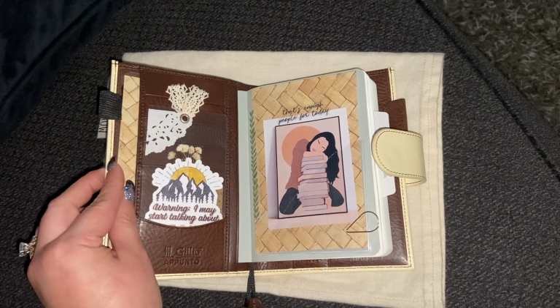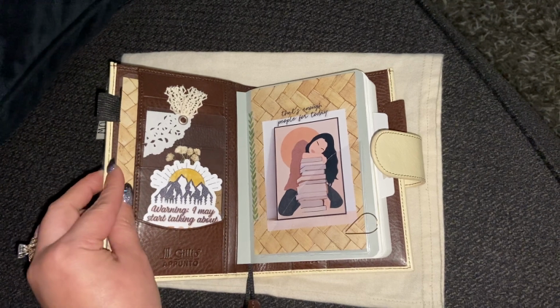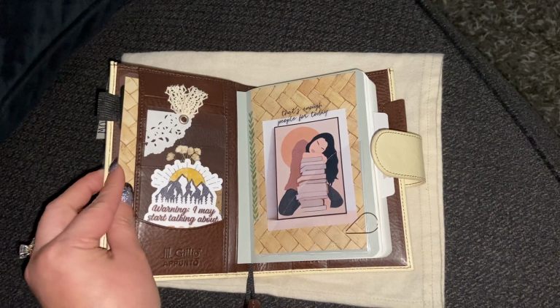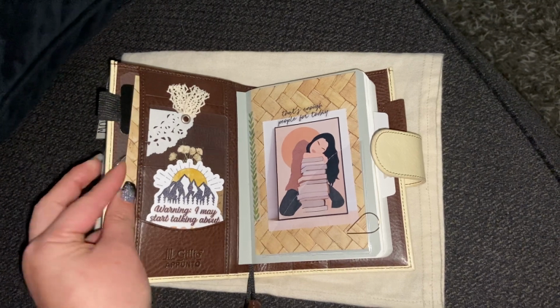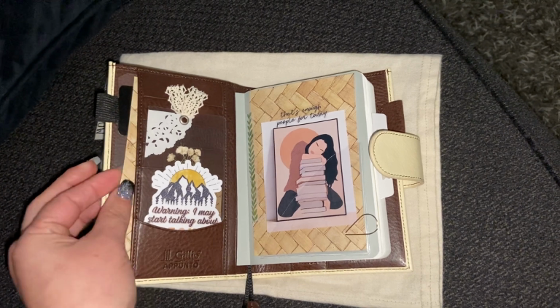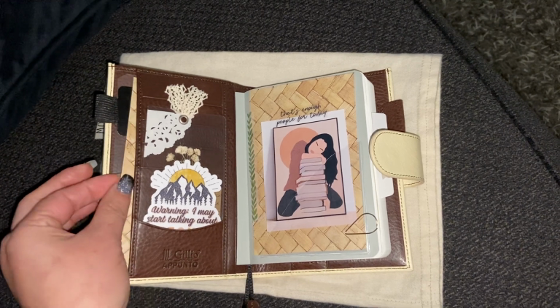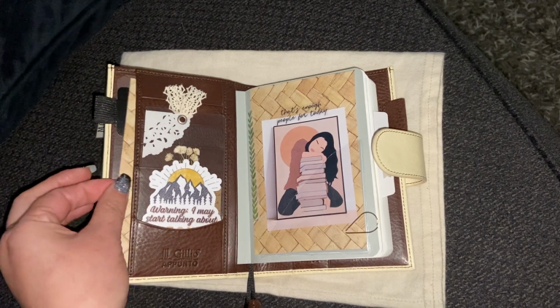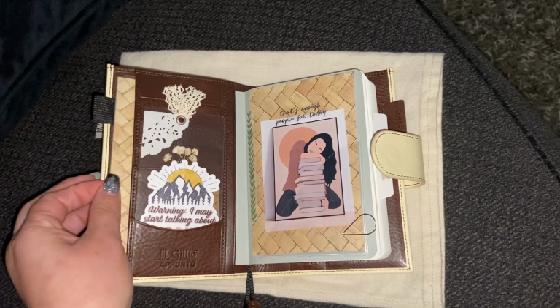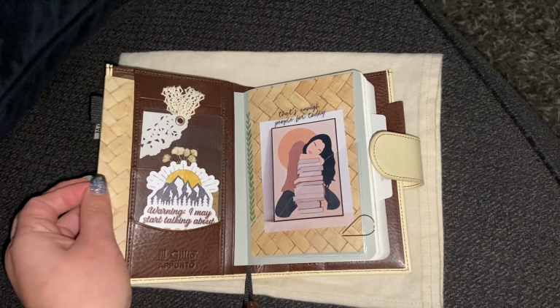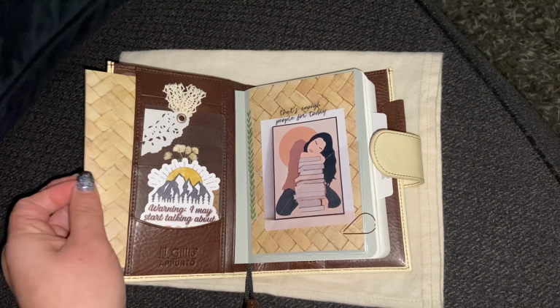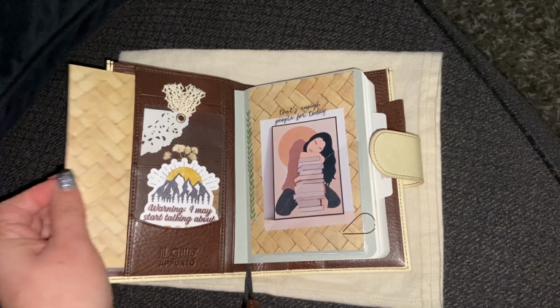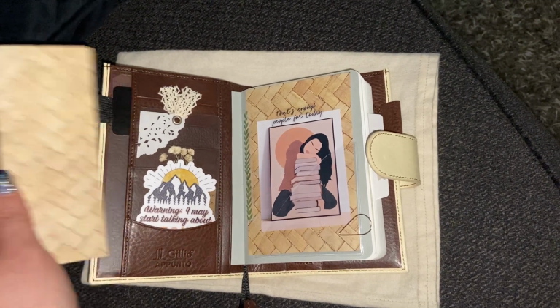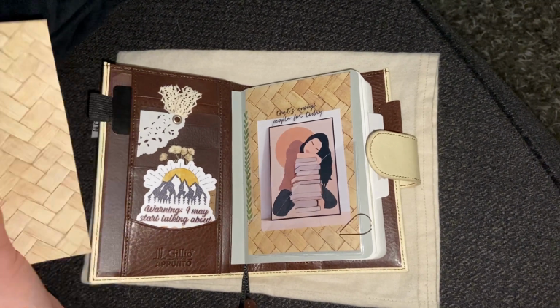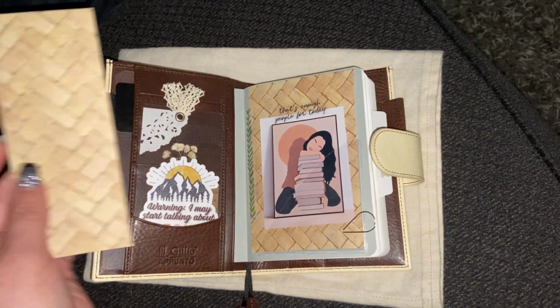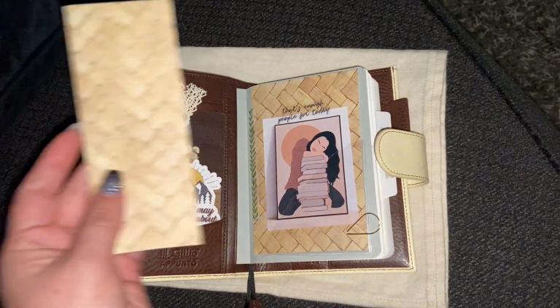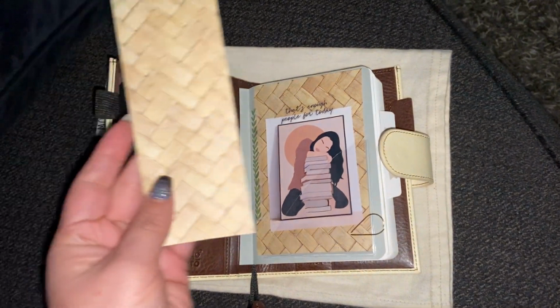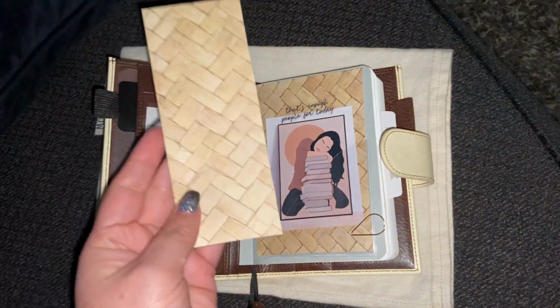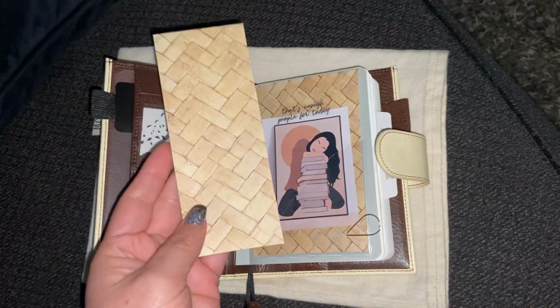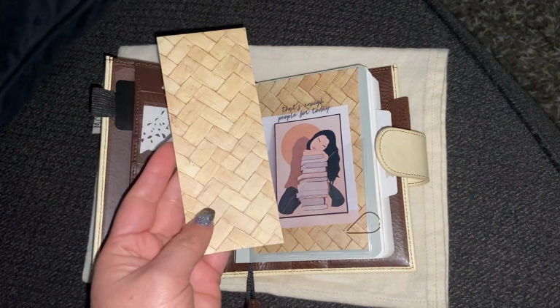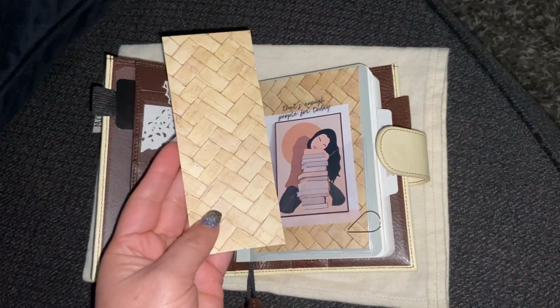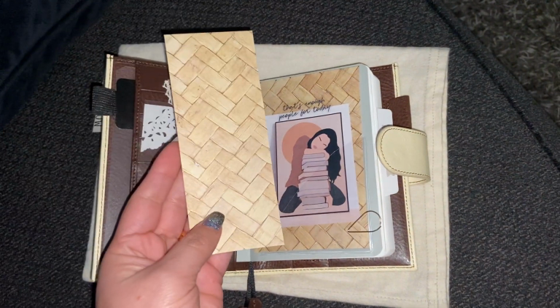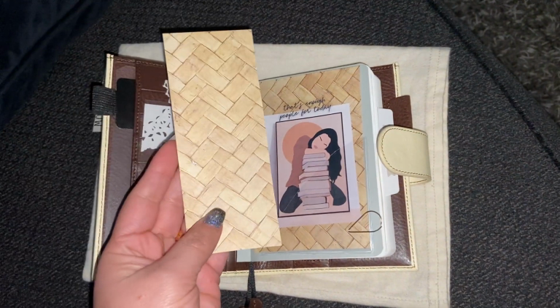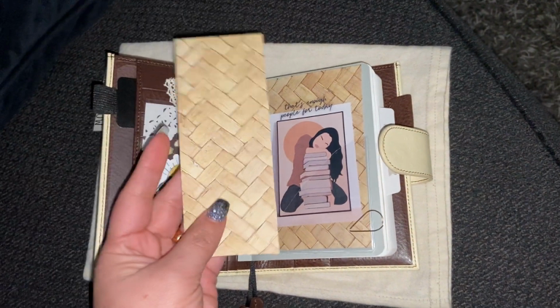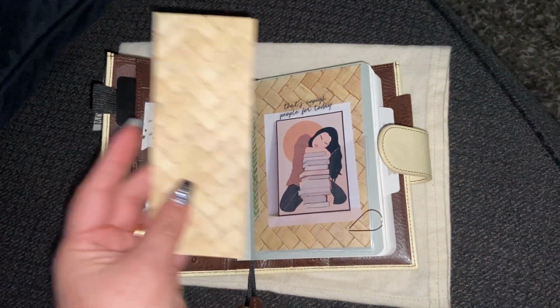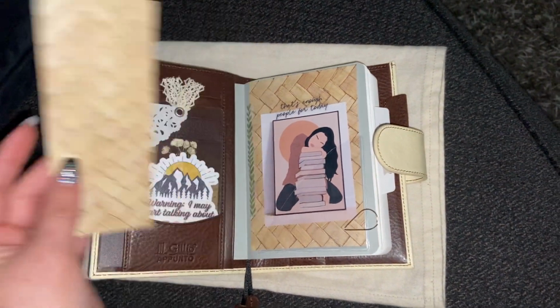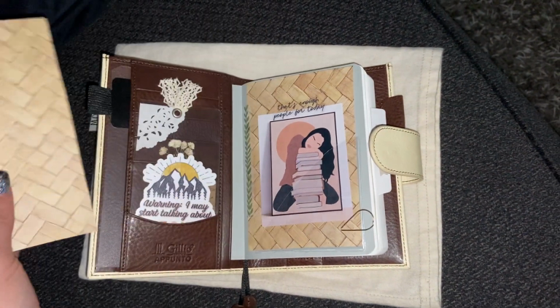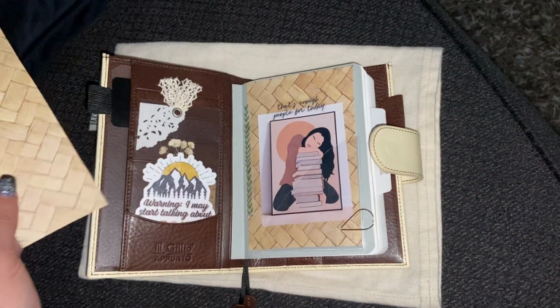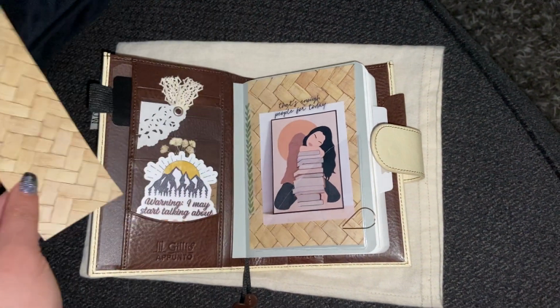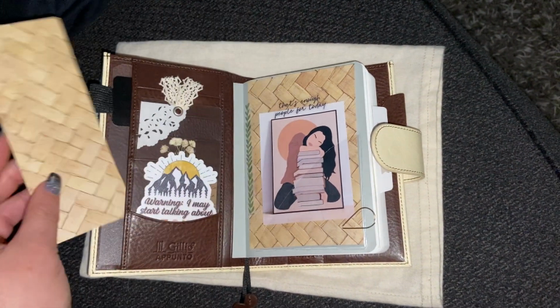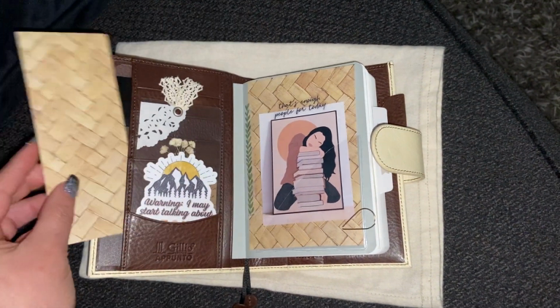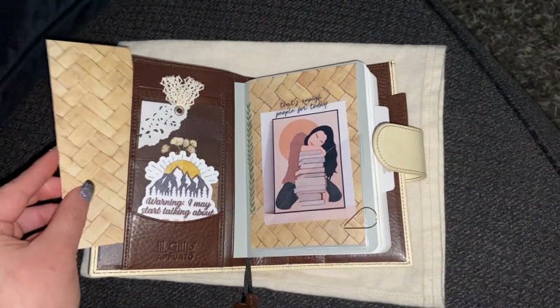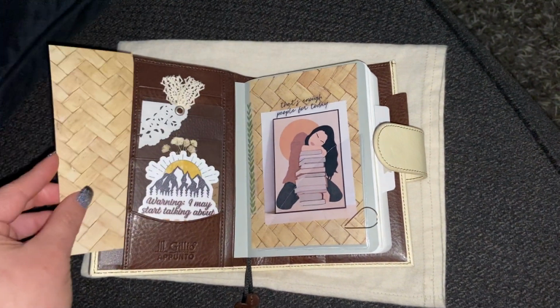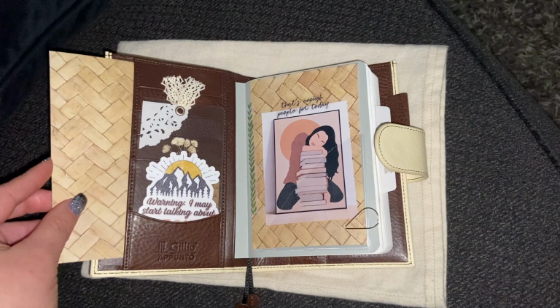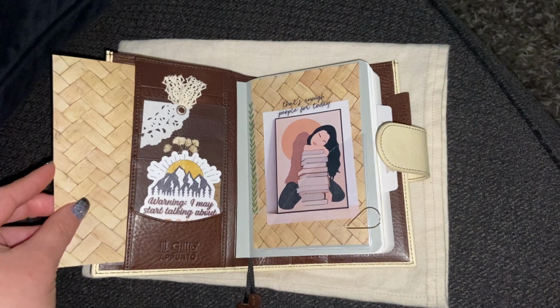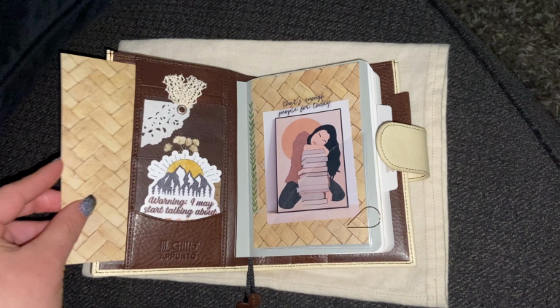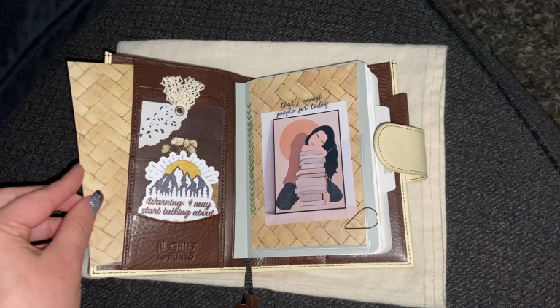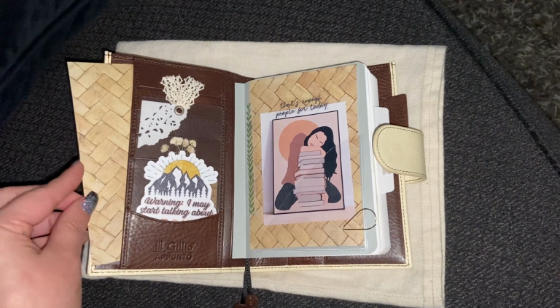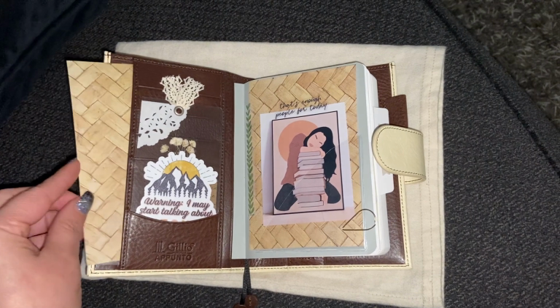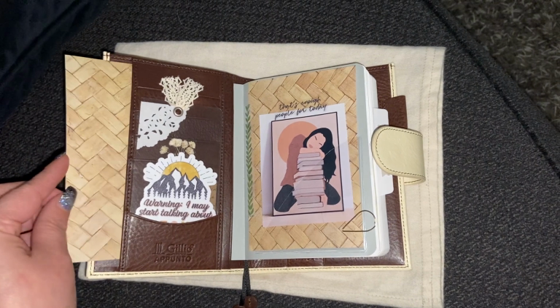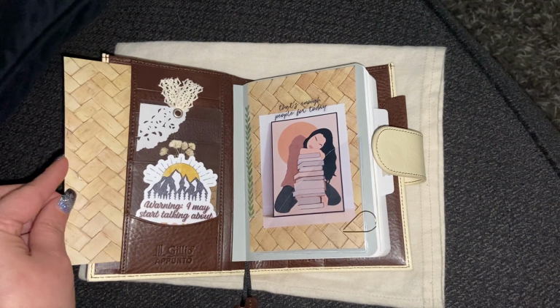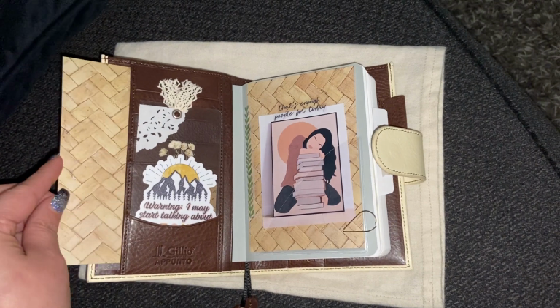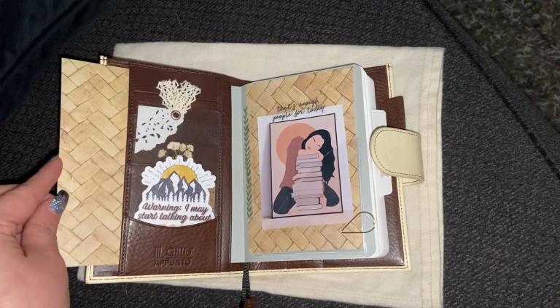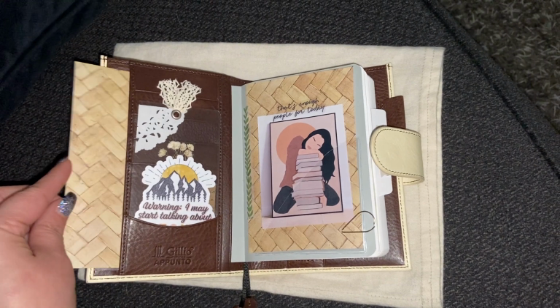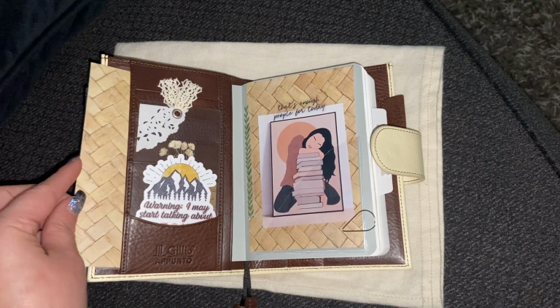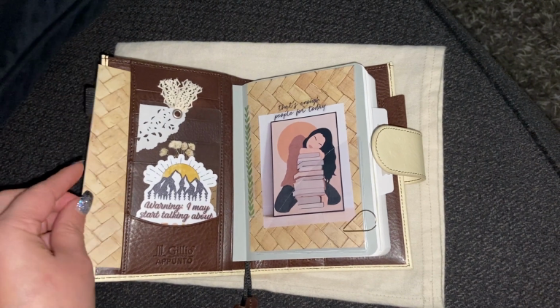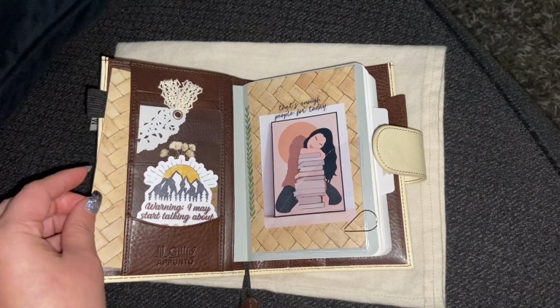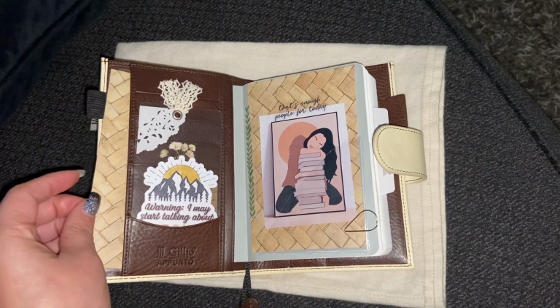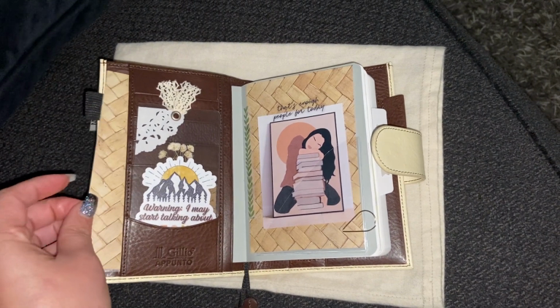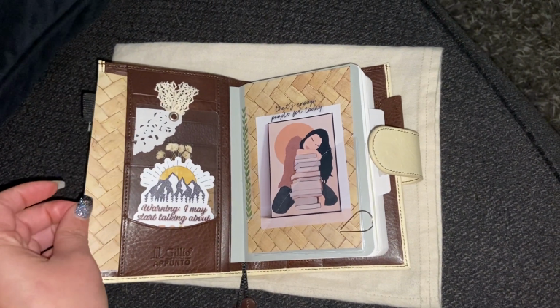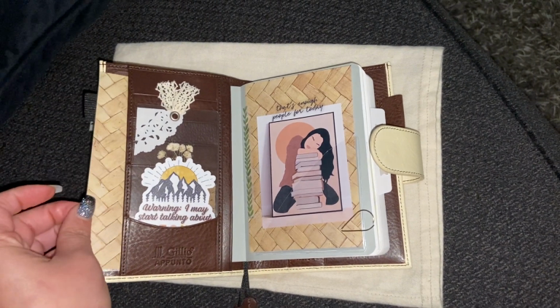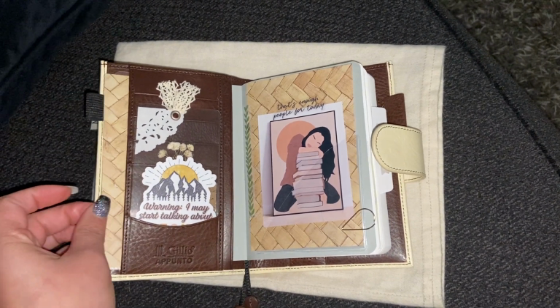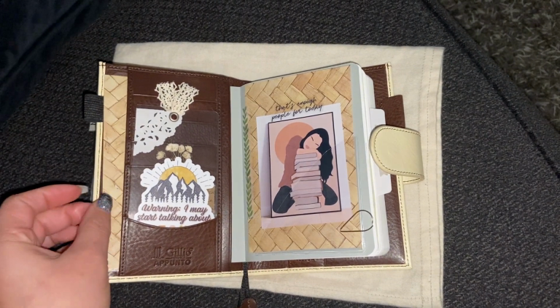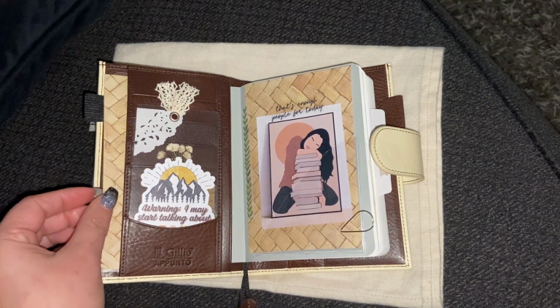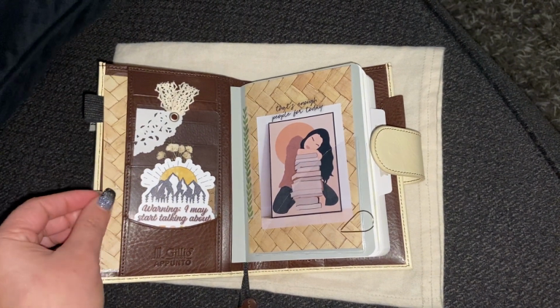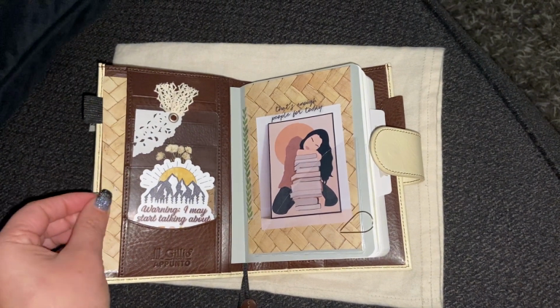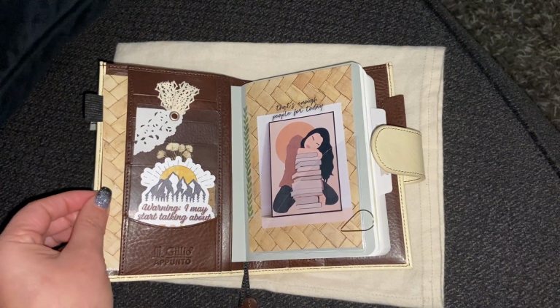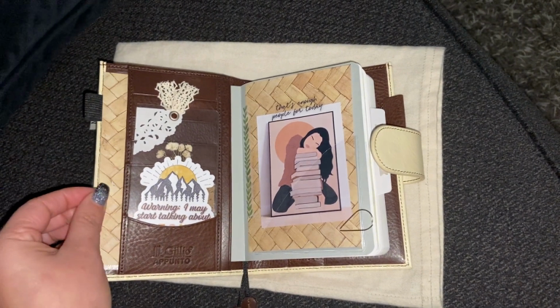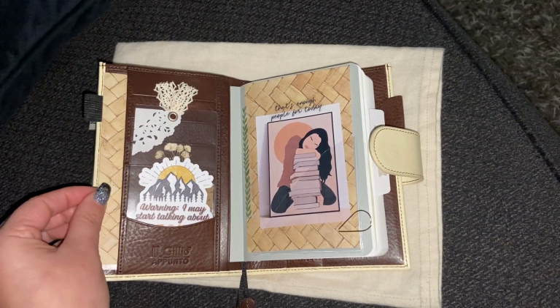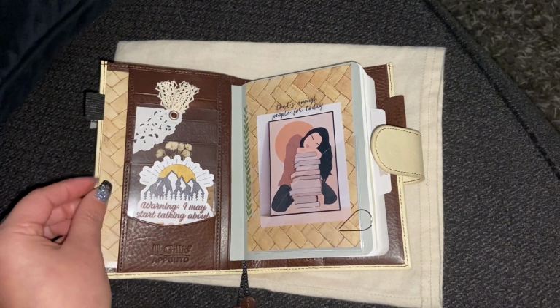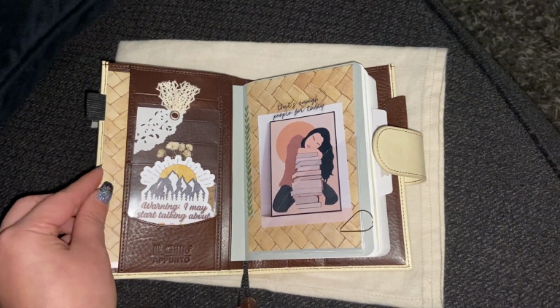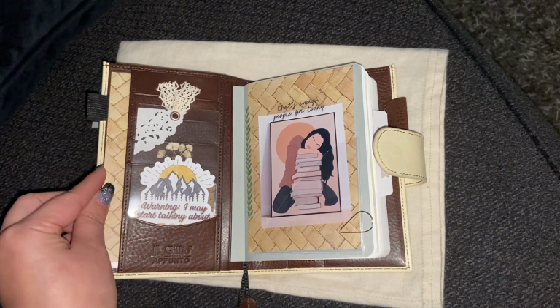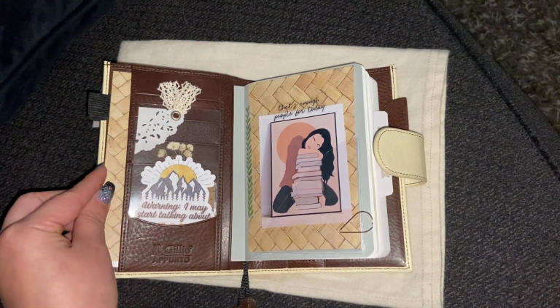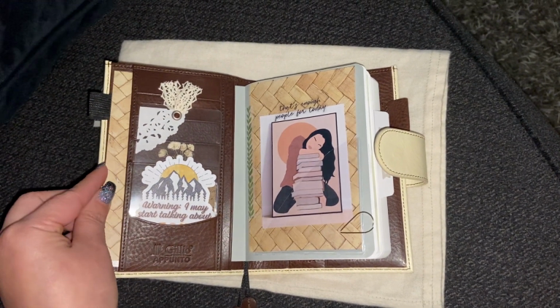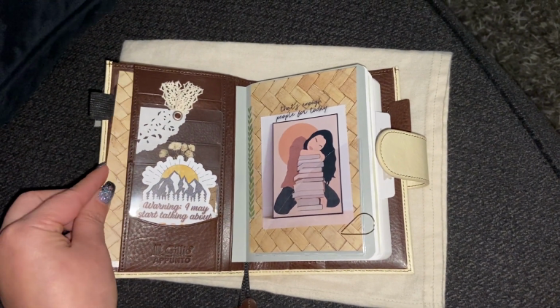It's the same exact paper that I was using in my Hobonichi Weeks cover.